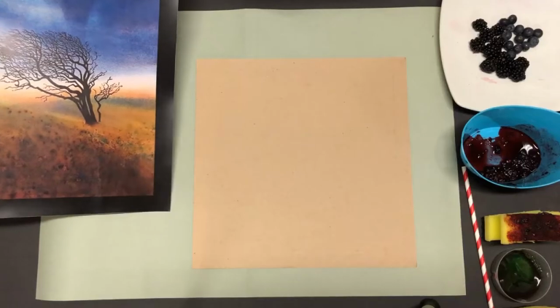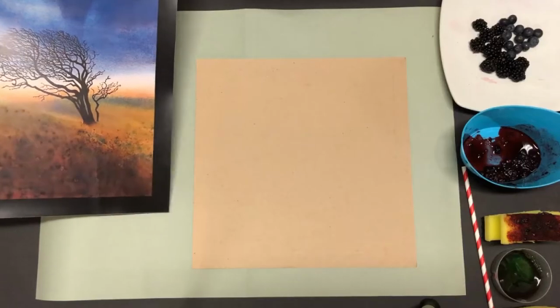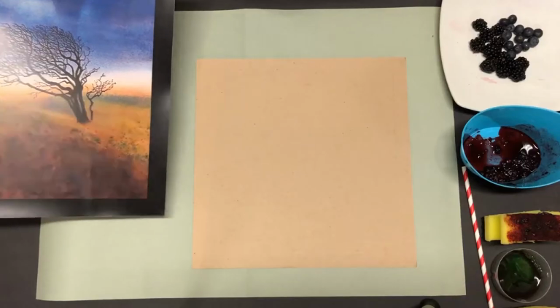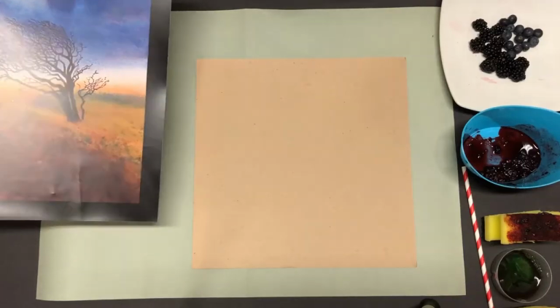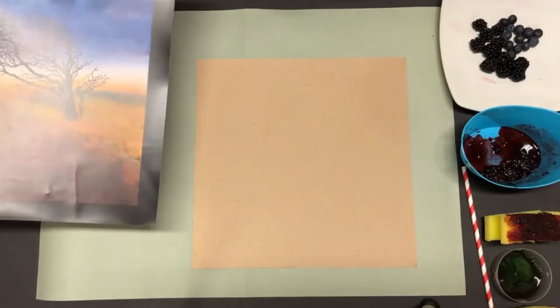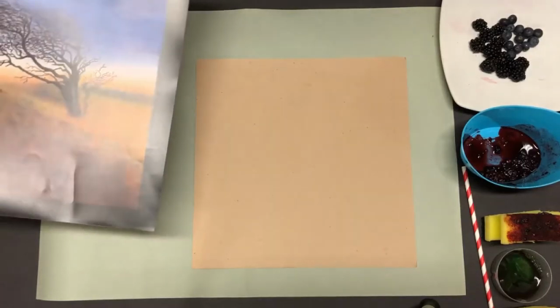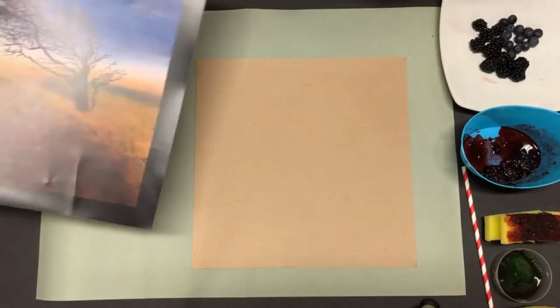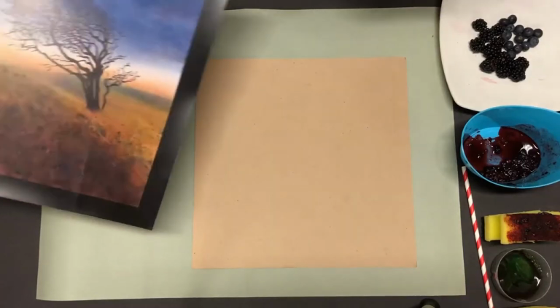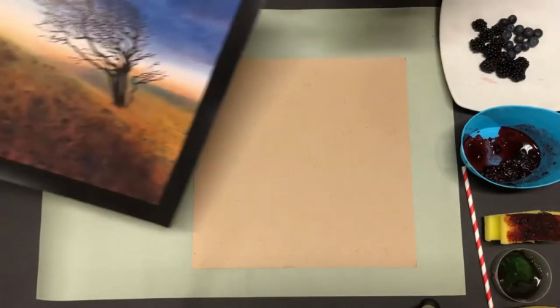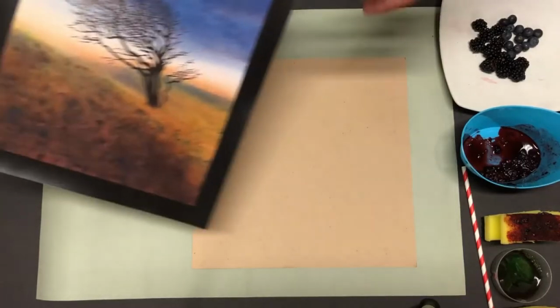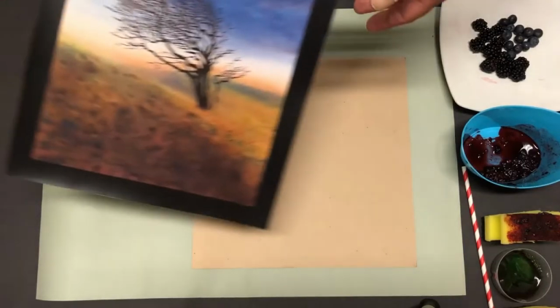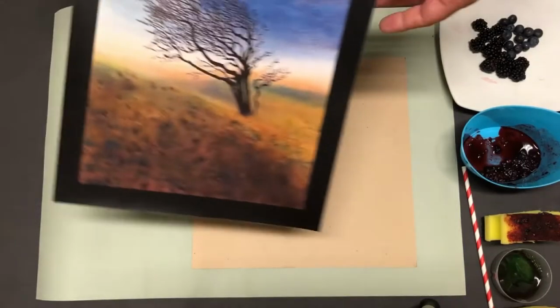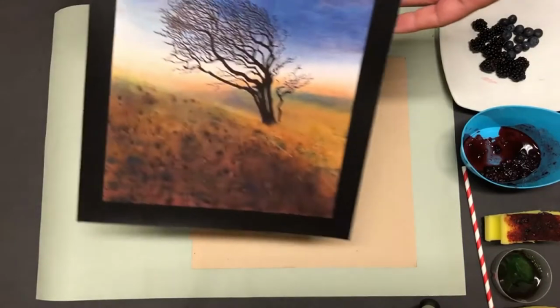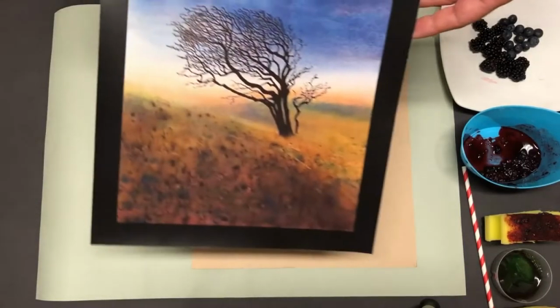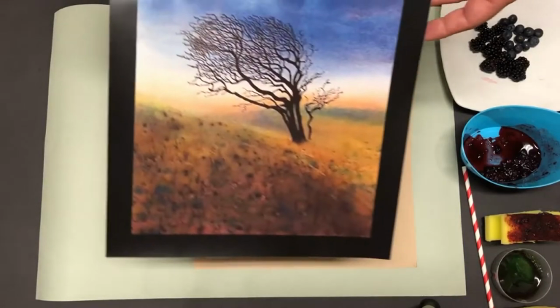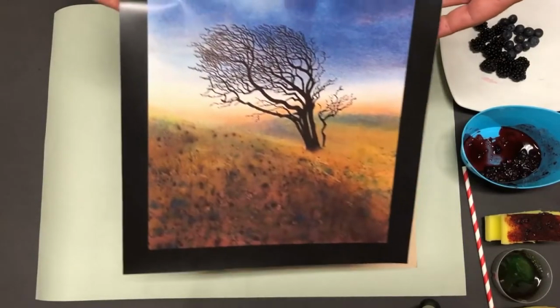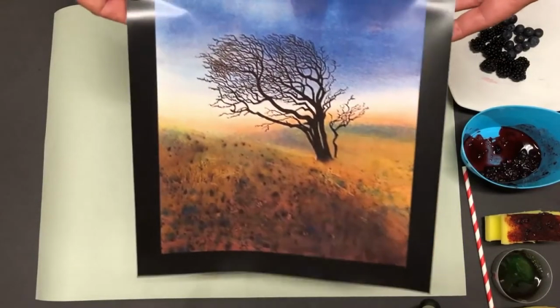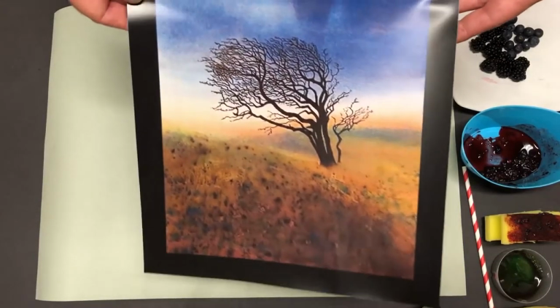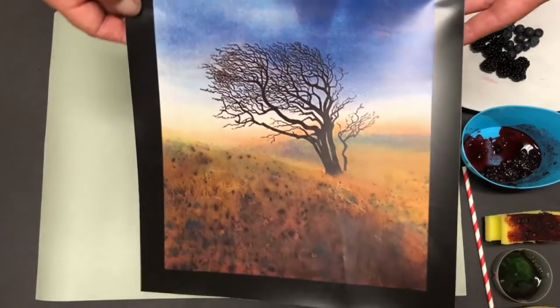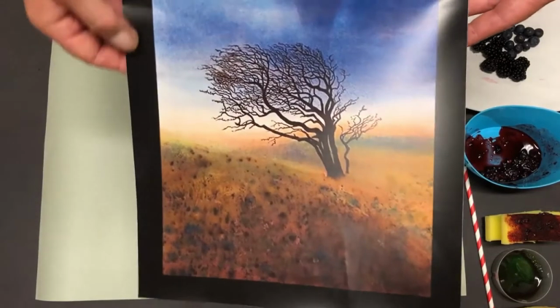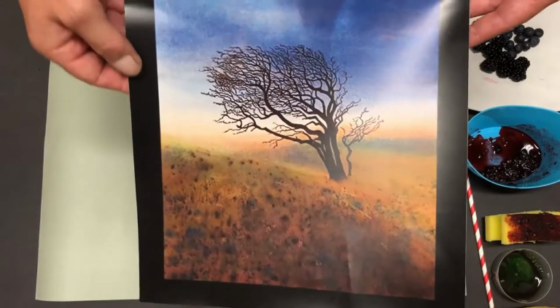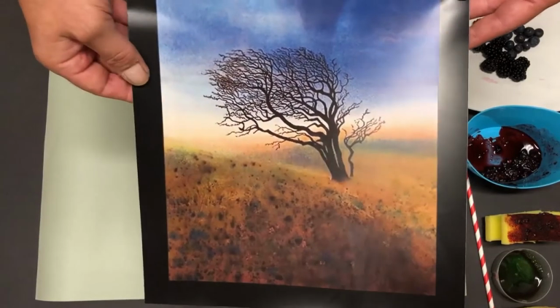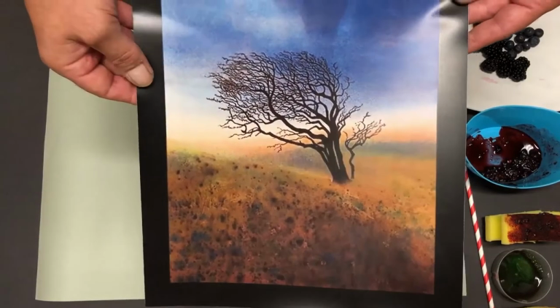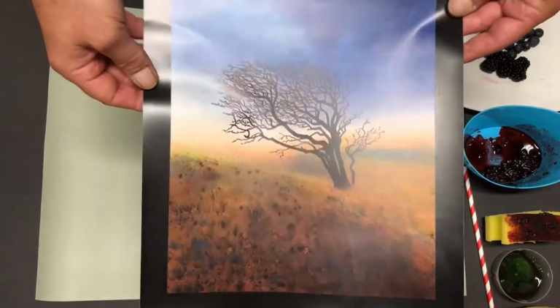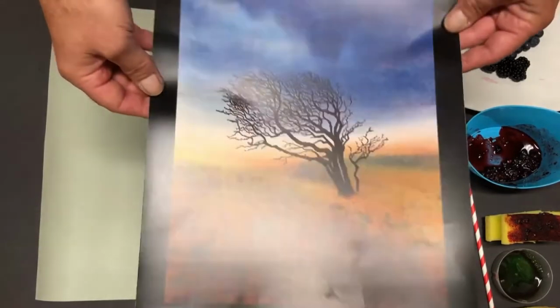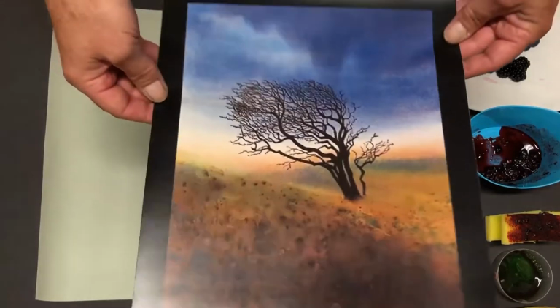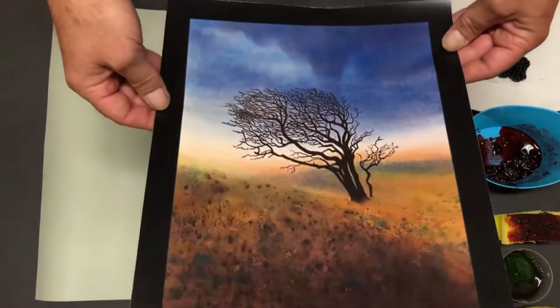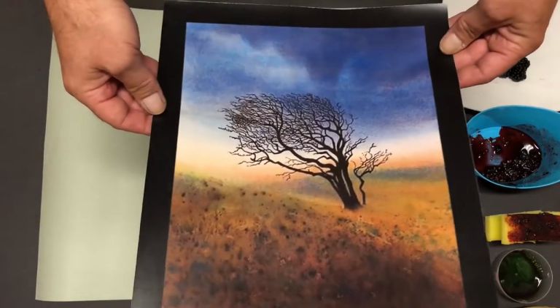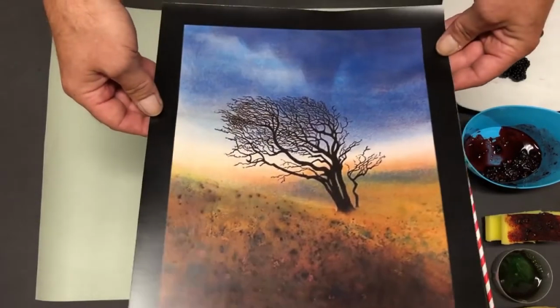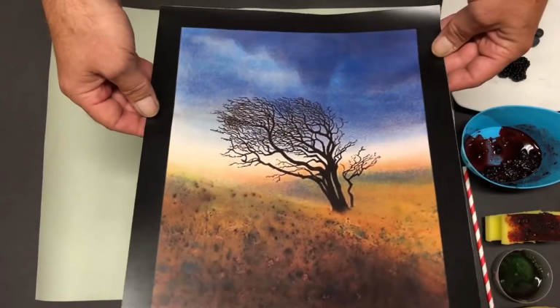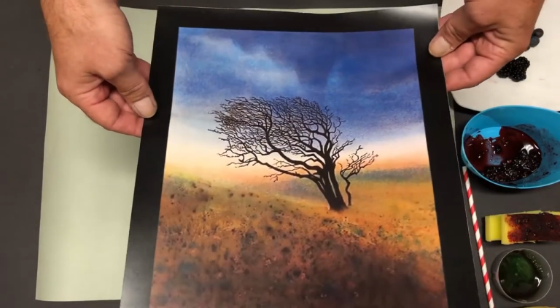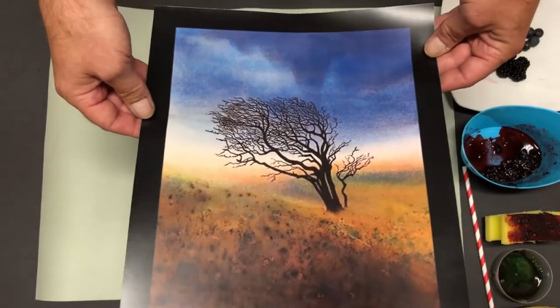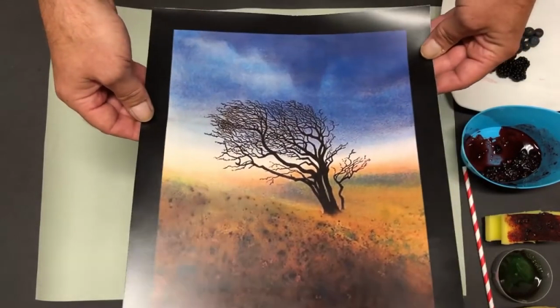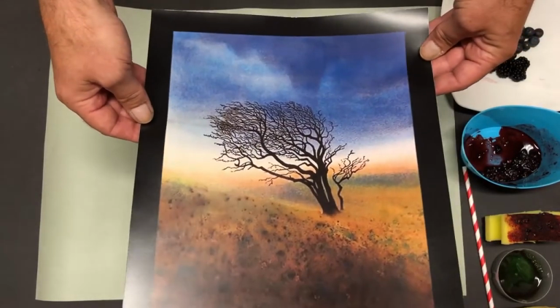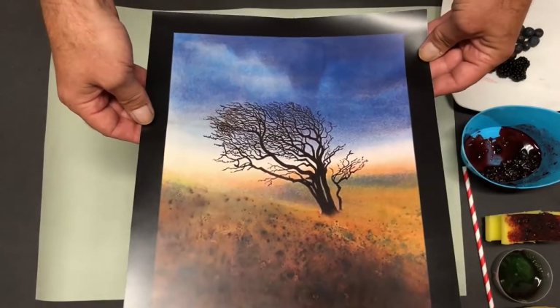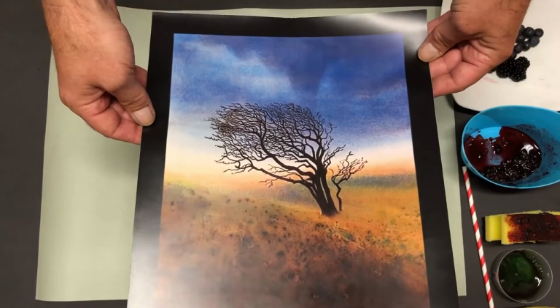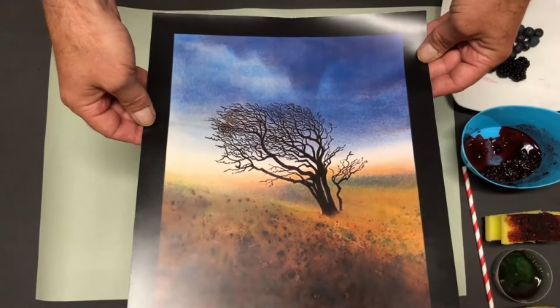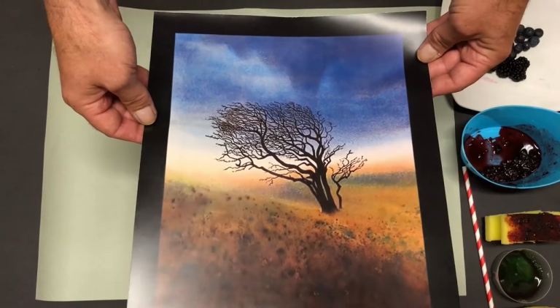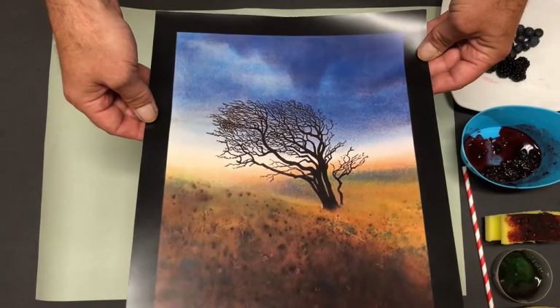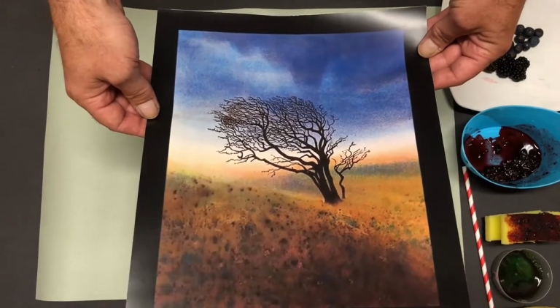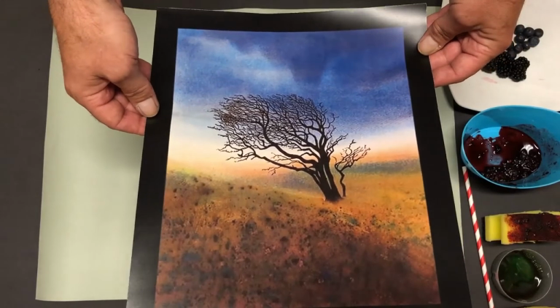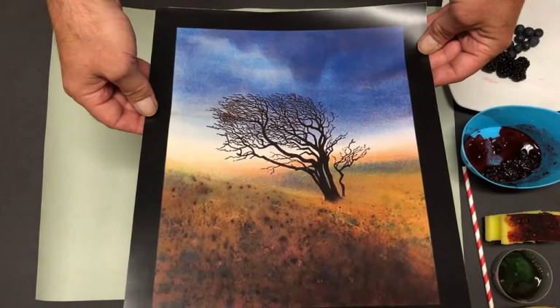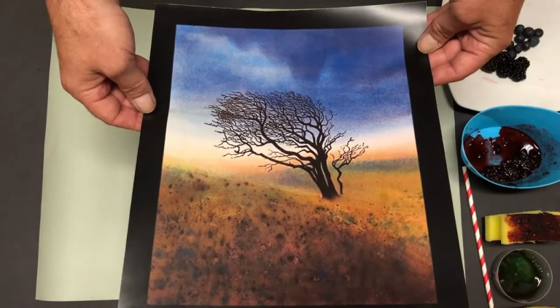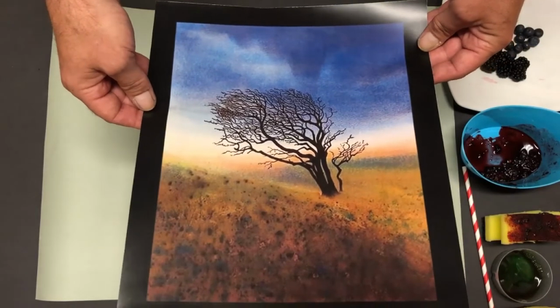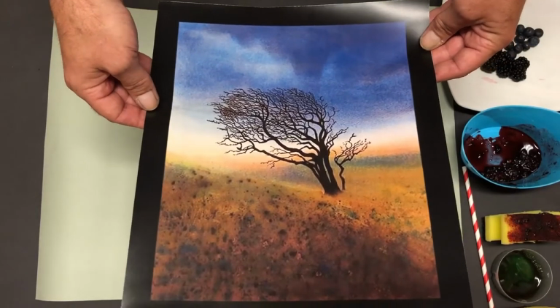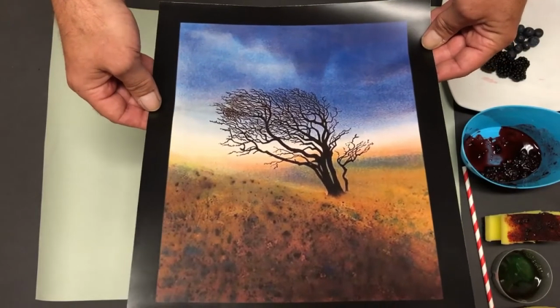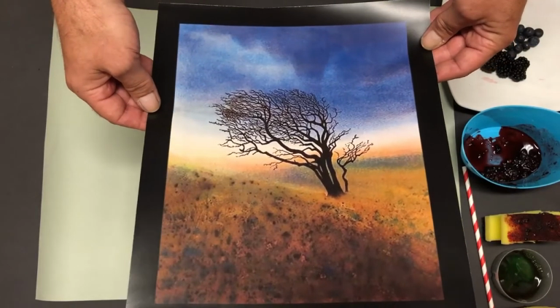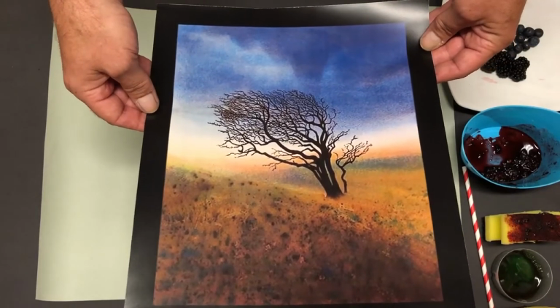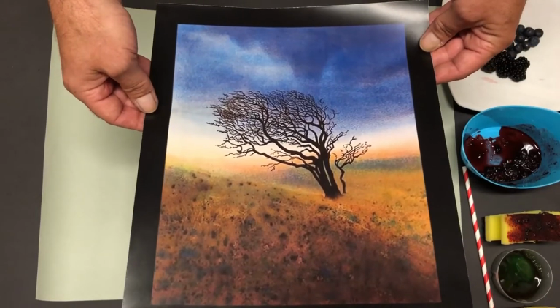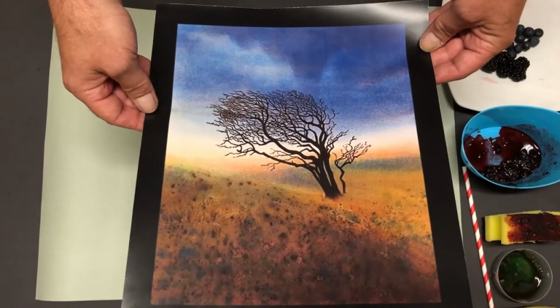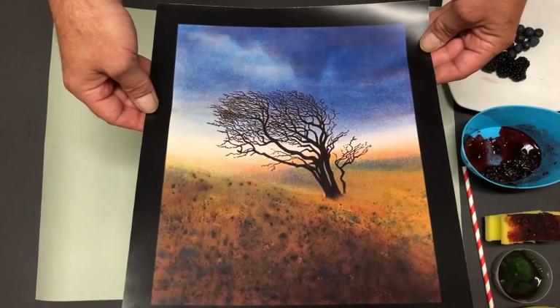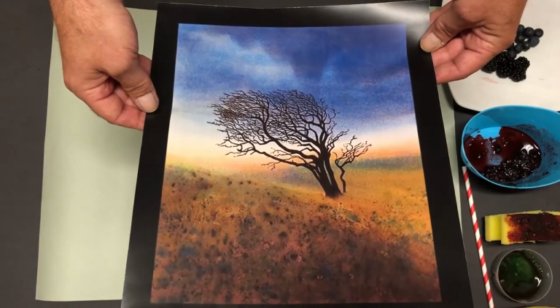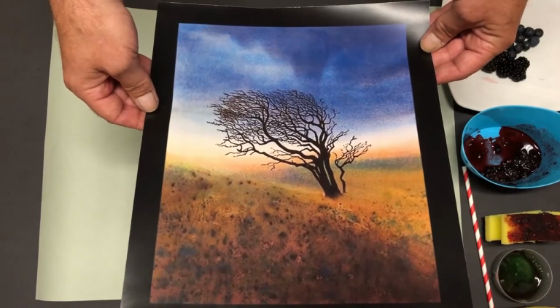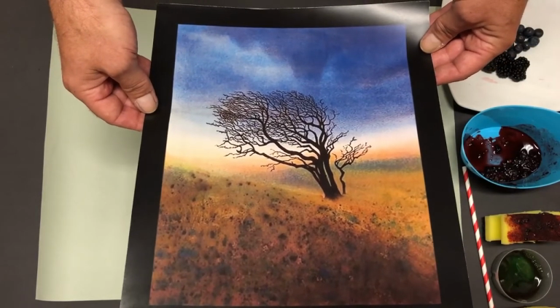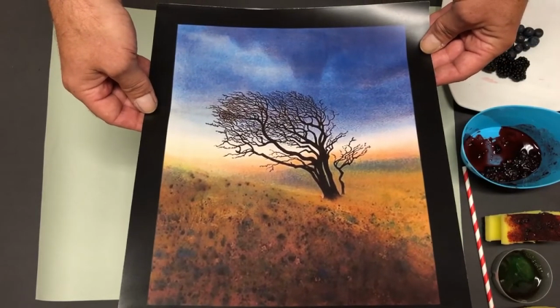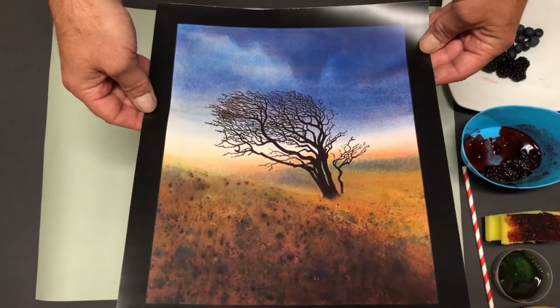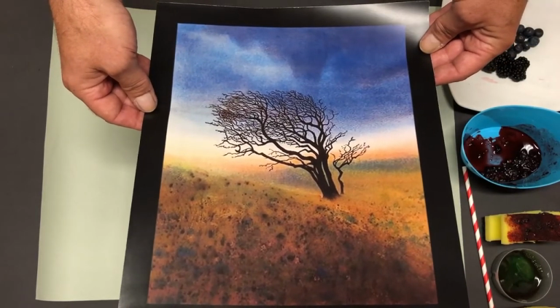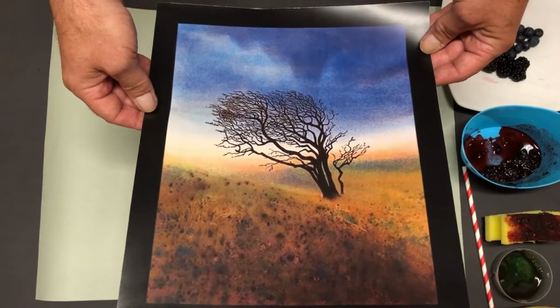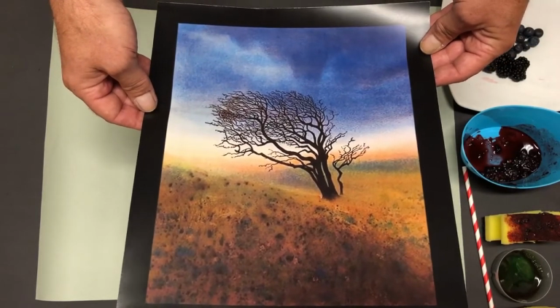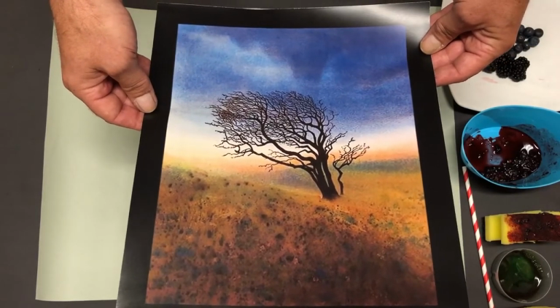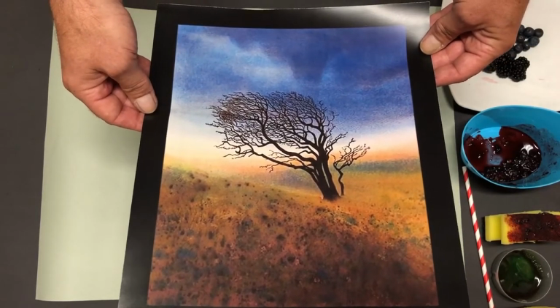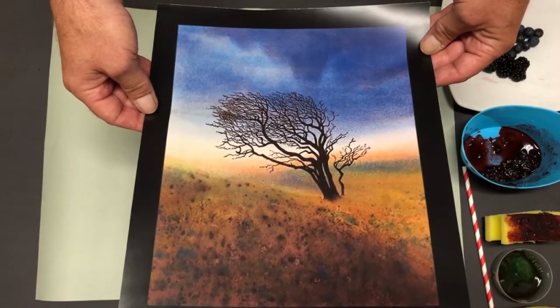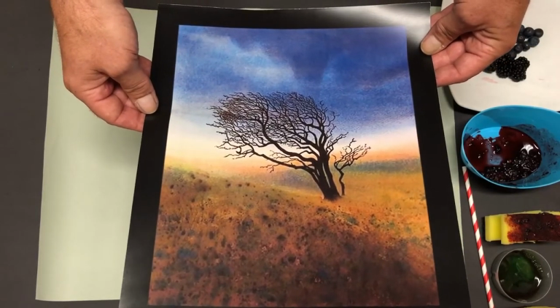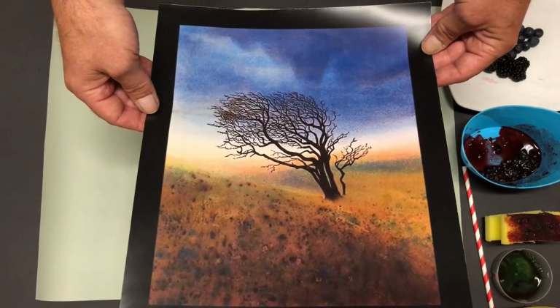We're going to have a go at reproducing this wonderful picture by Joe Minoprio called Winsford Hill the Faithful Thorn.